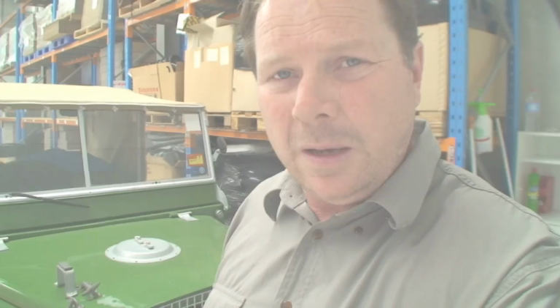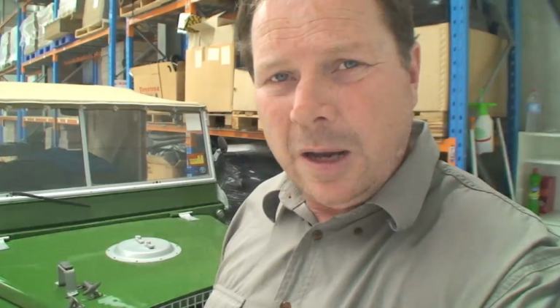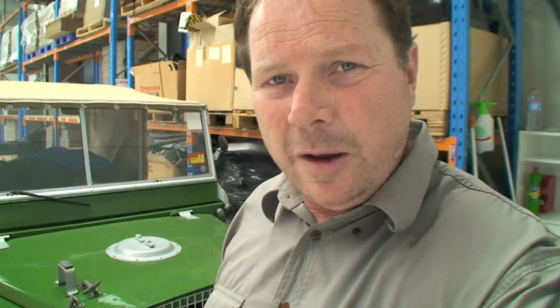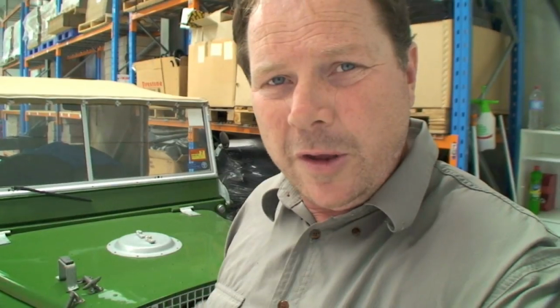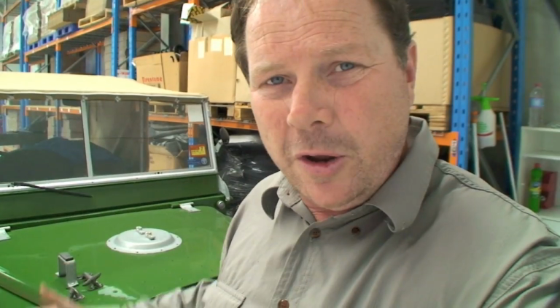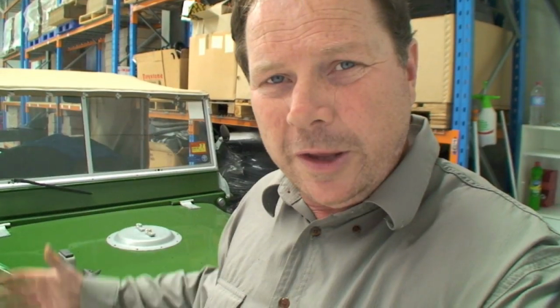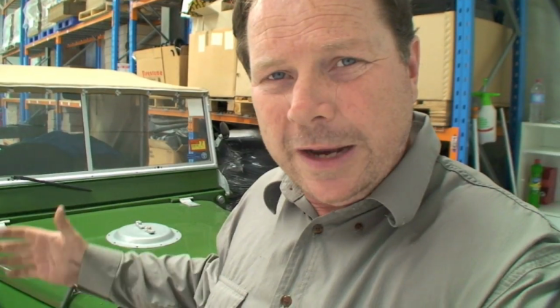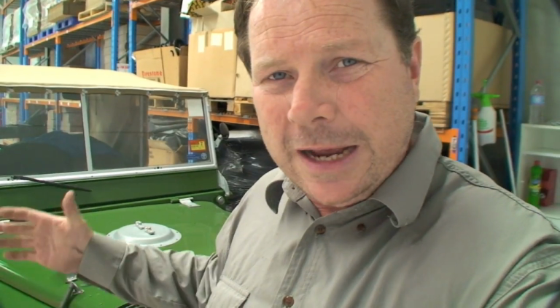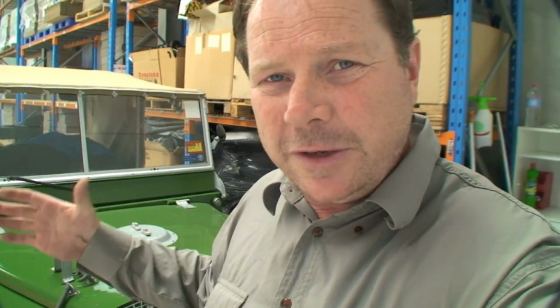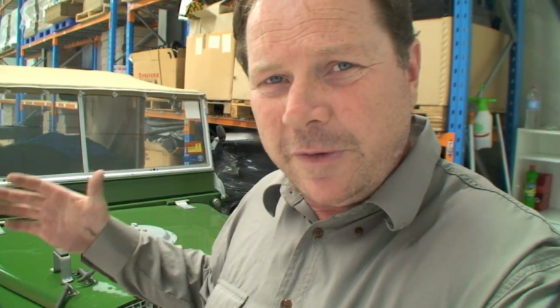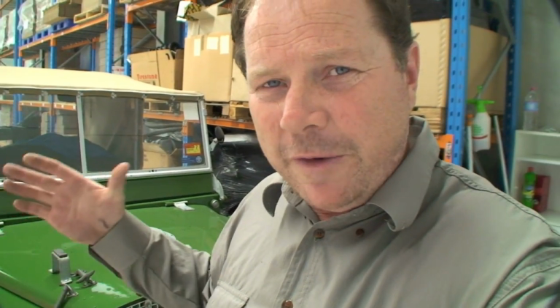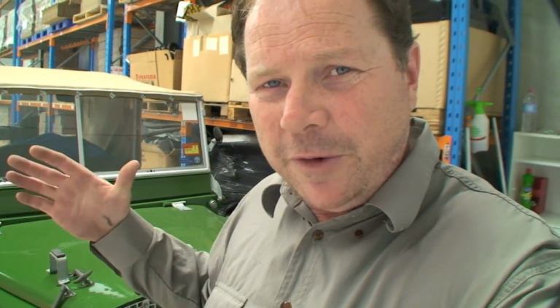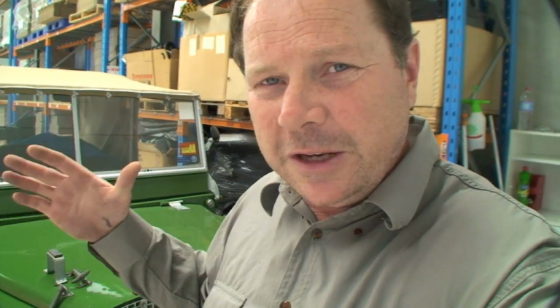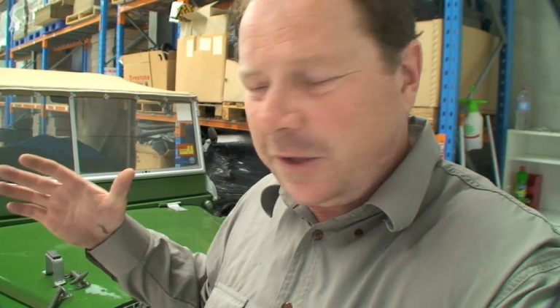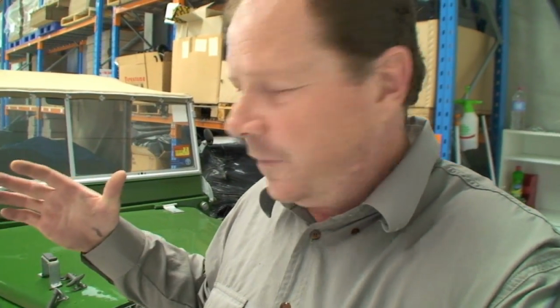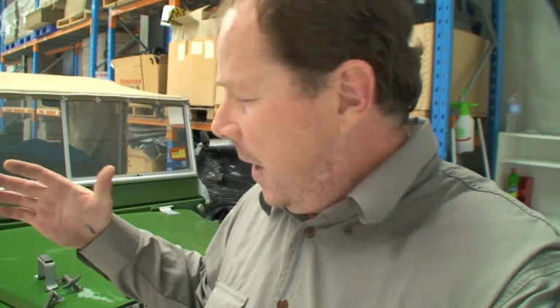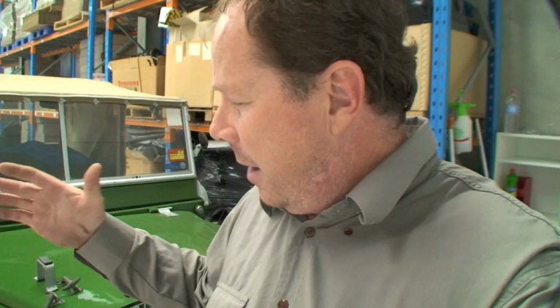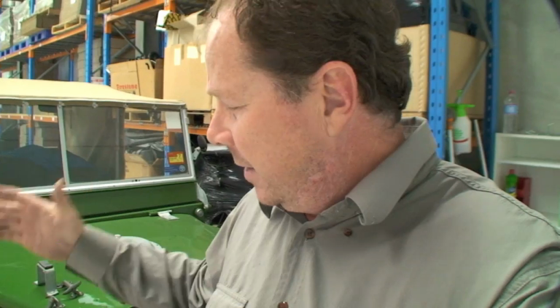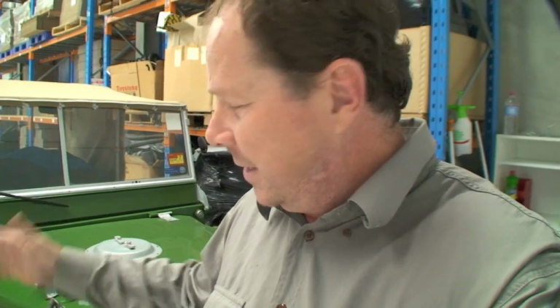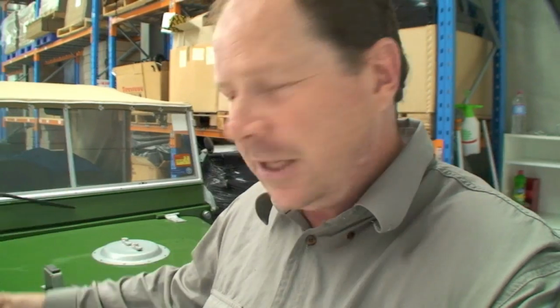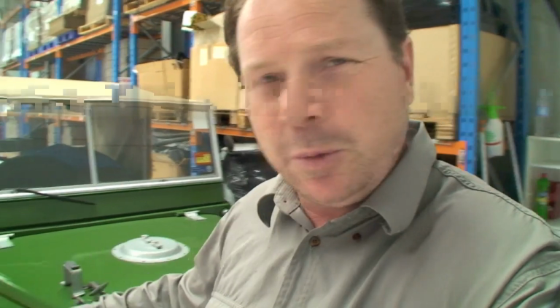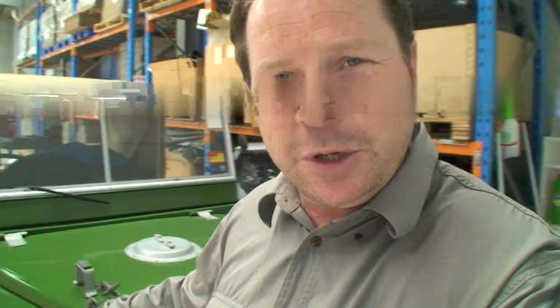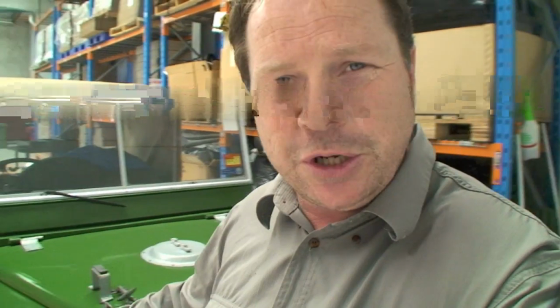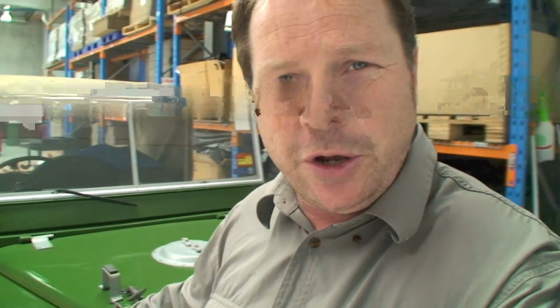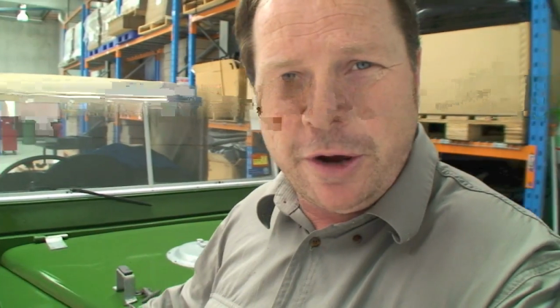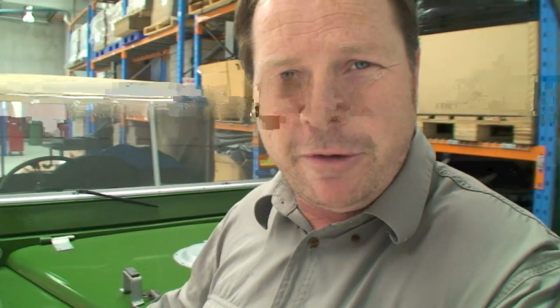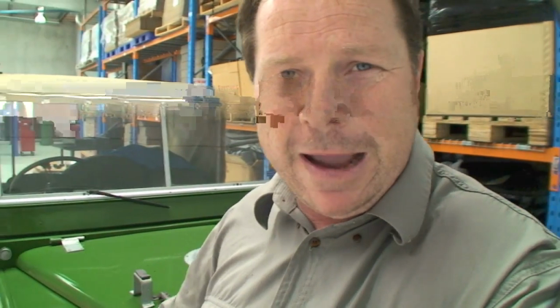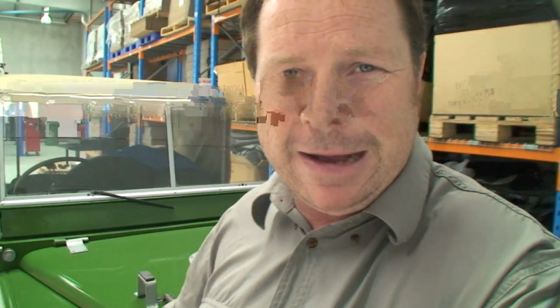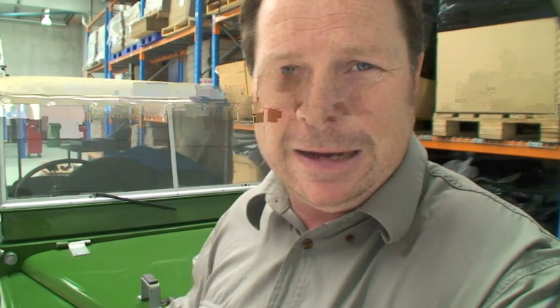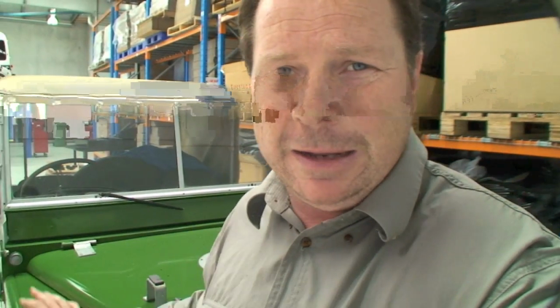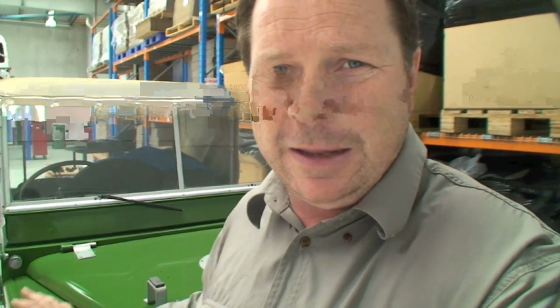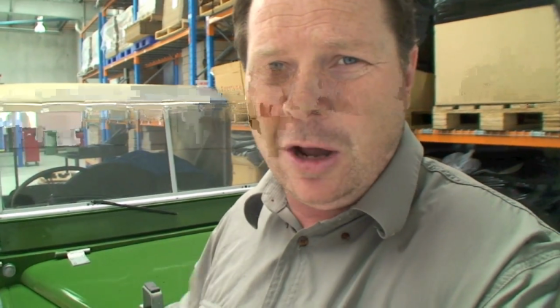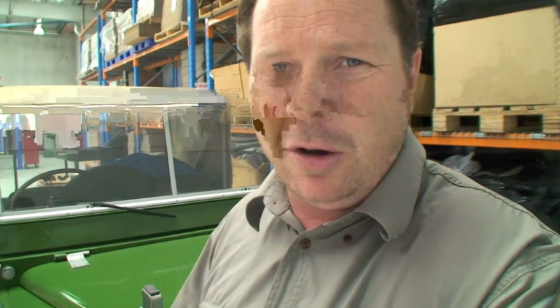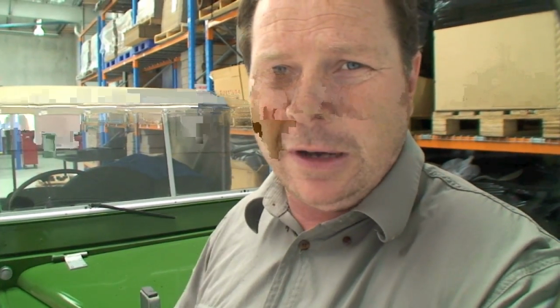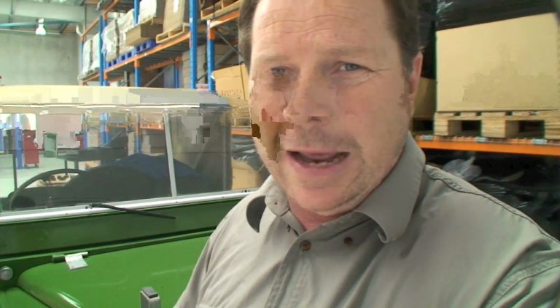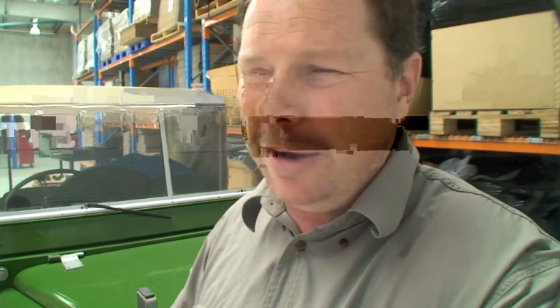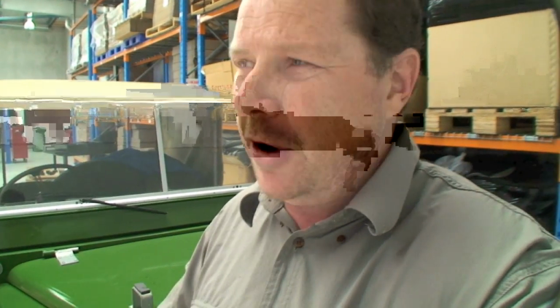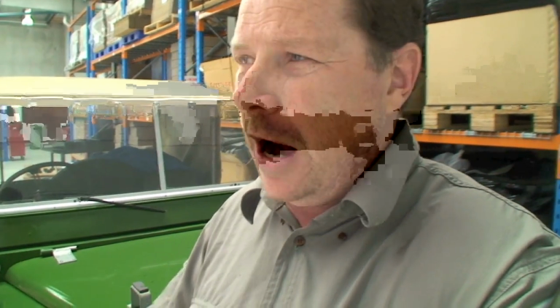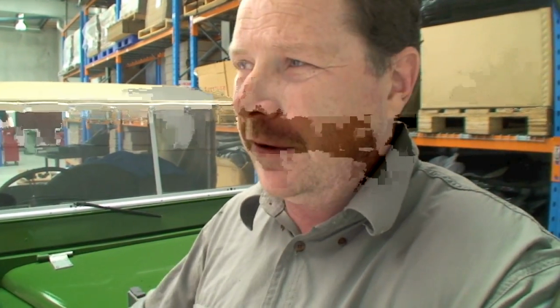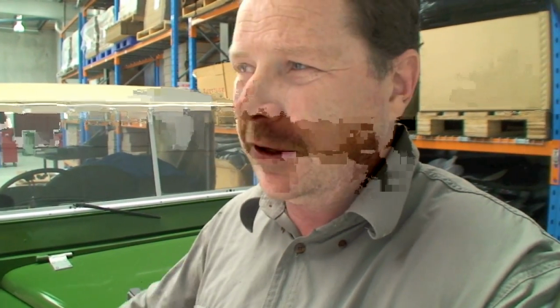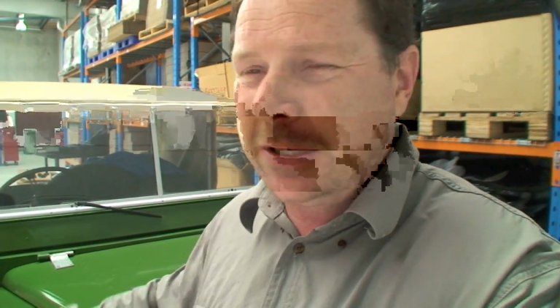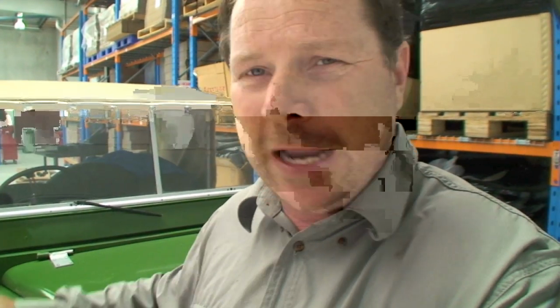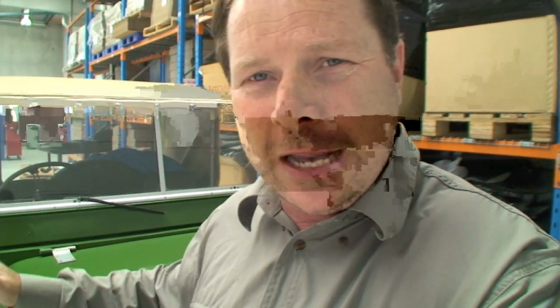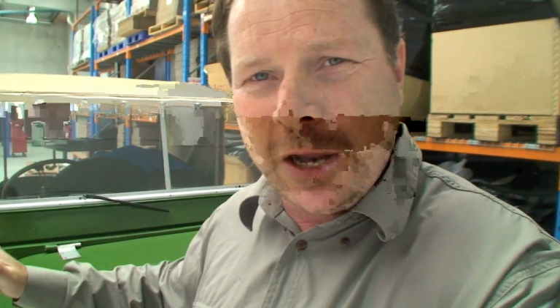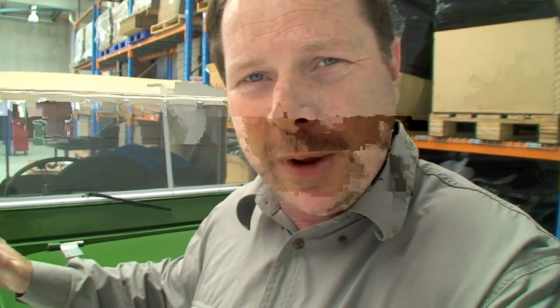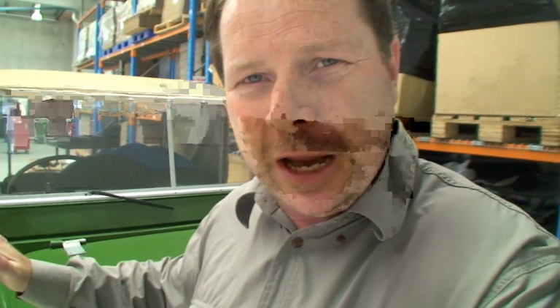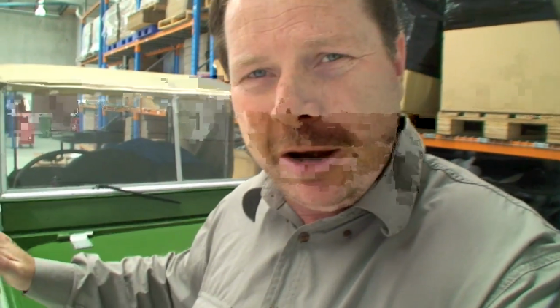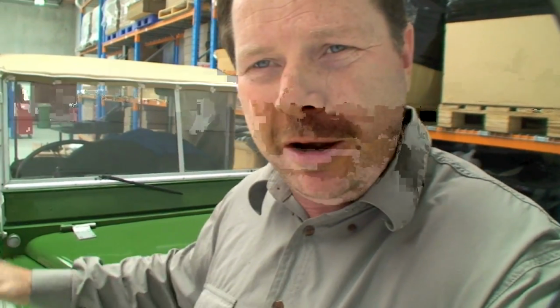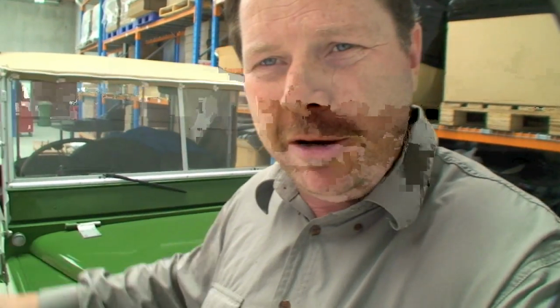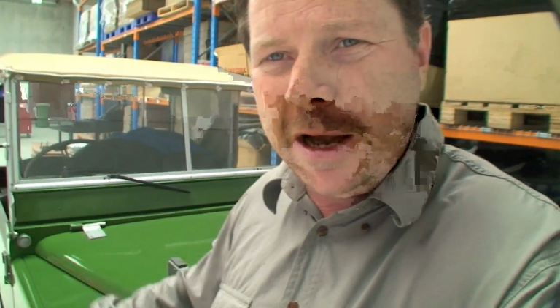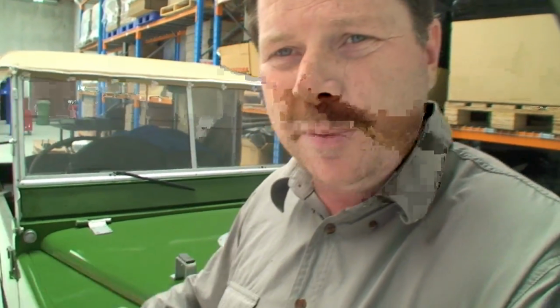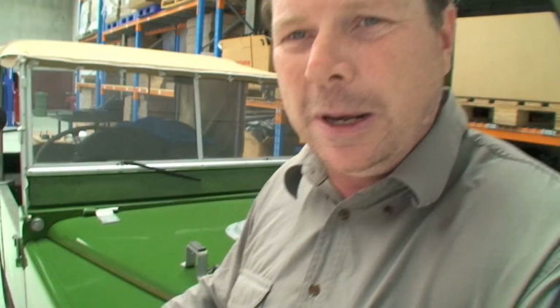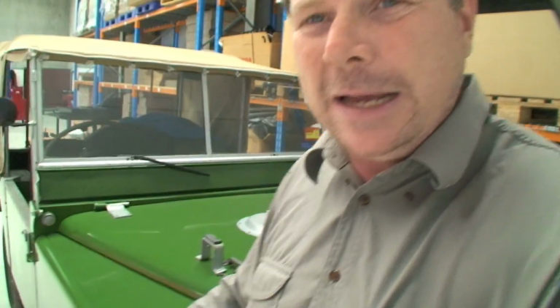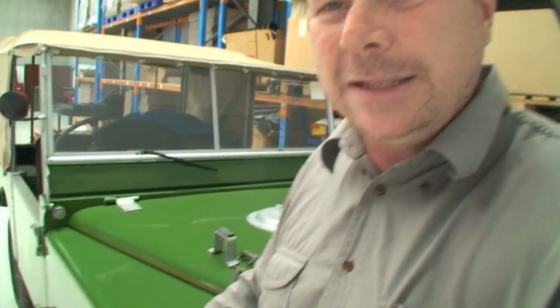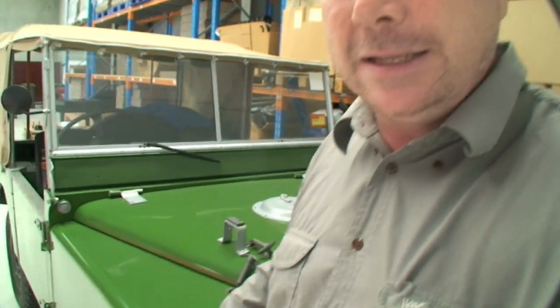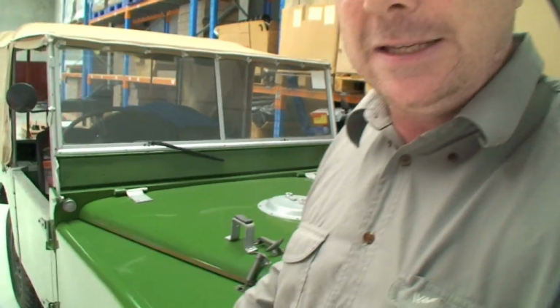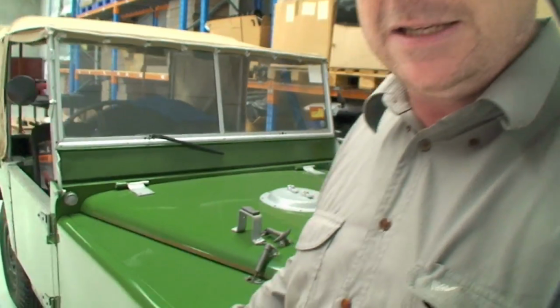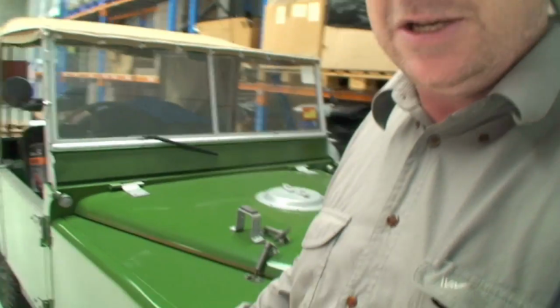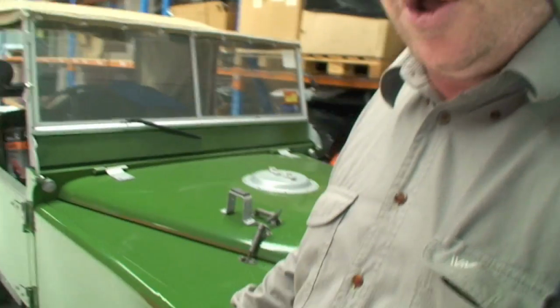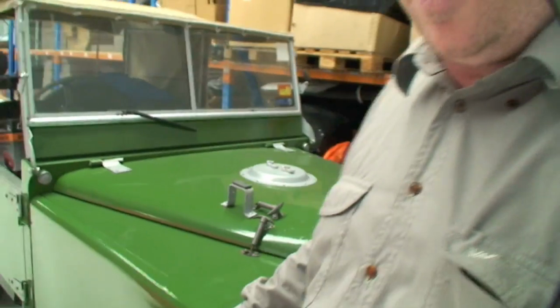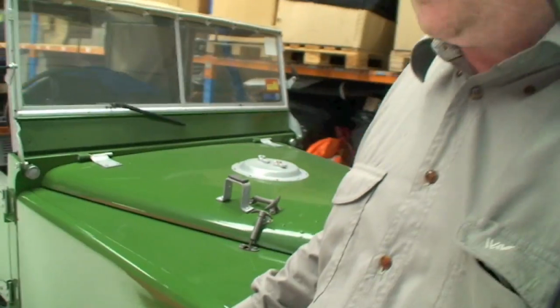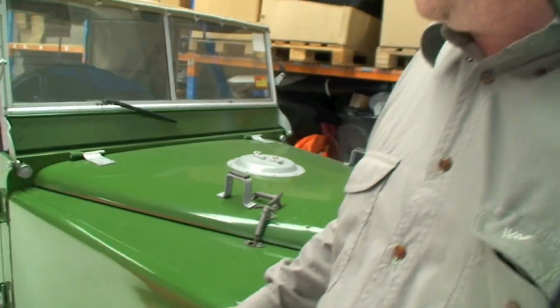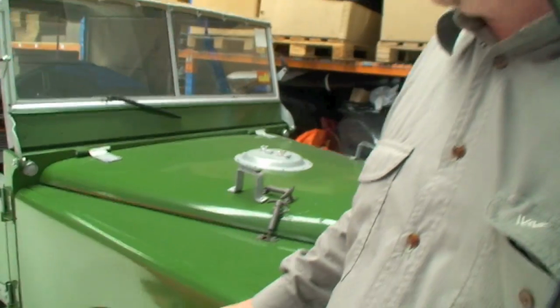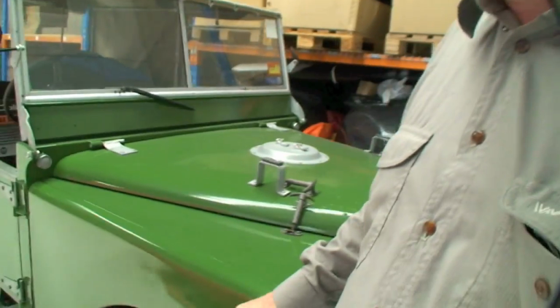Now in the early days of African safaris, this is what you got around in — the old Land Rovers, they'd take you anywhere. This is an old beauty.